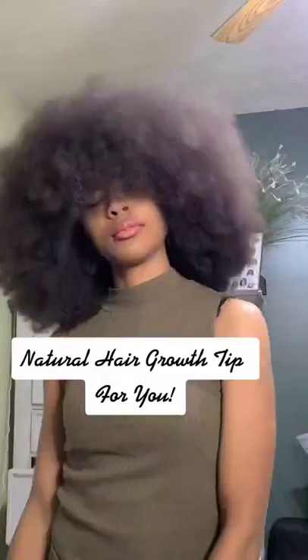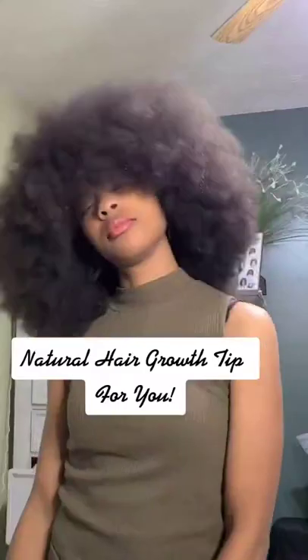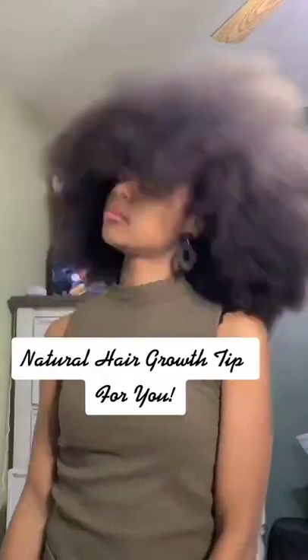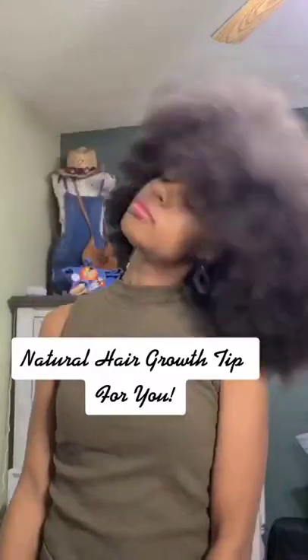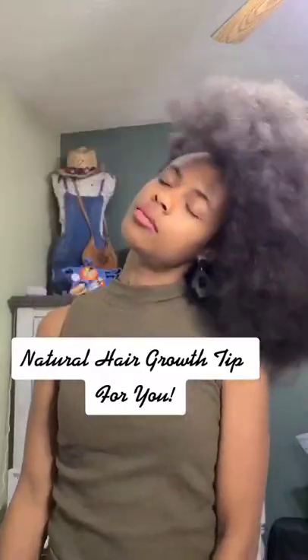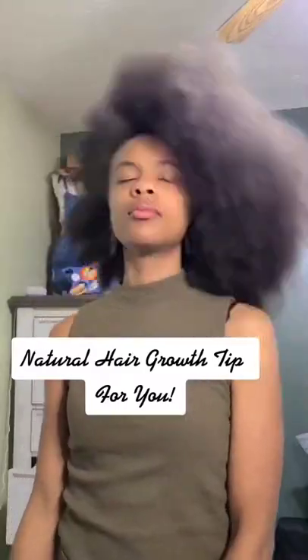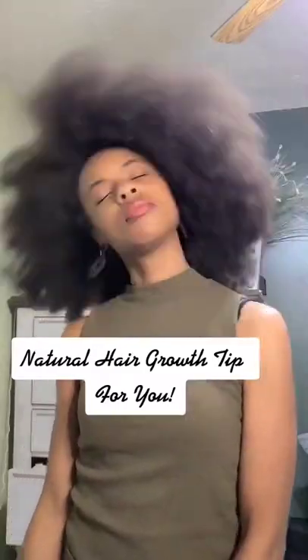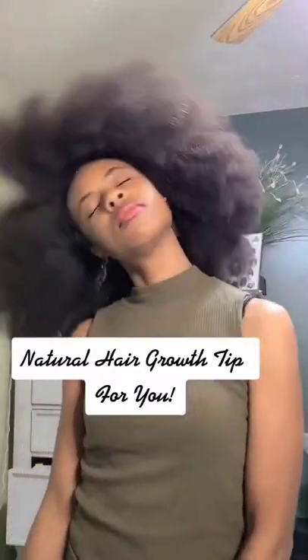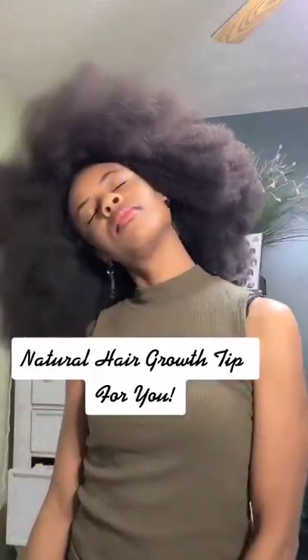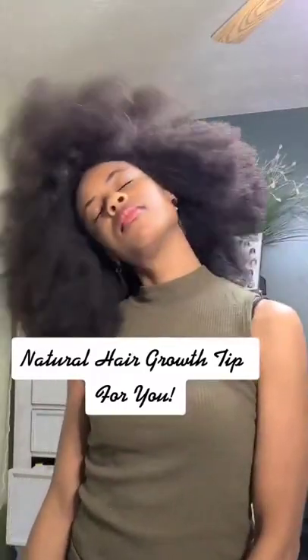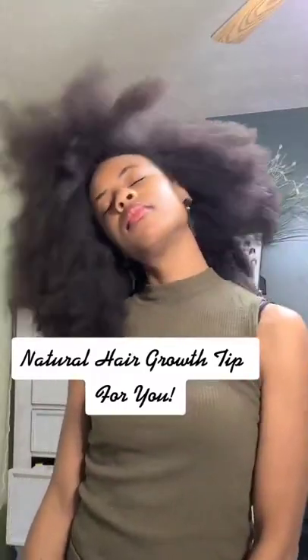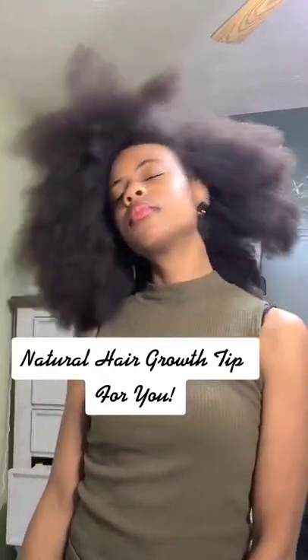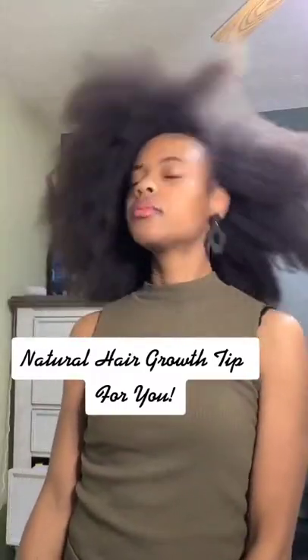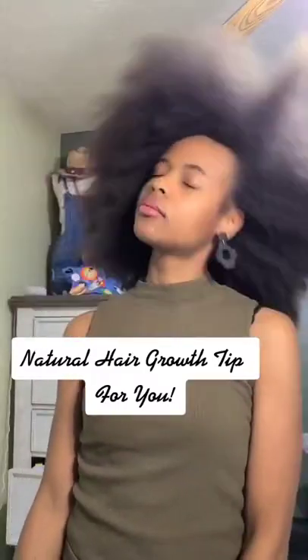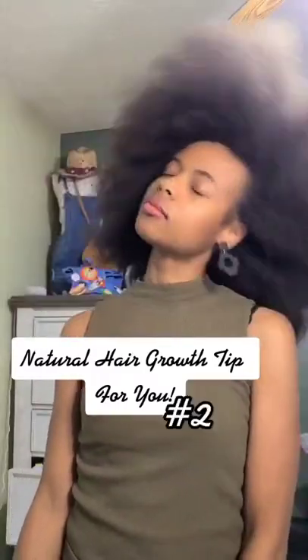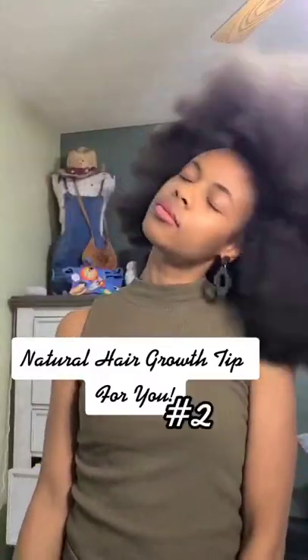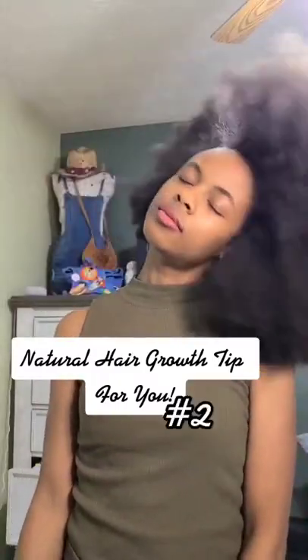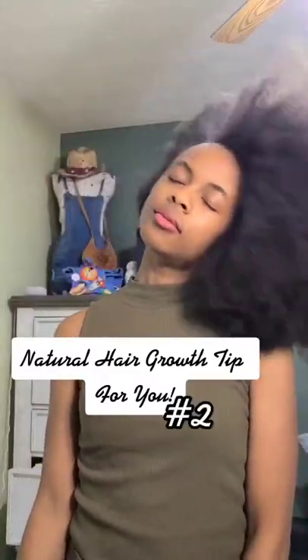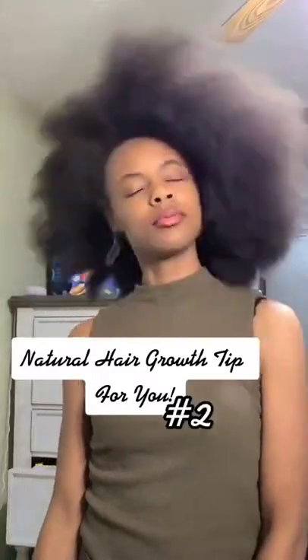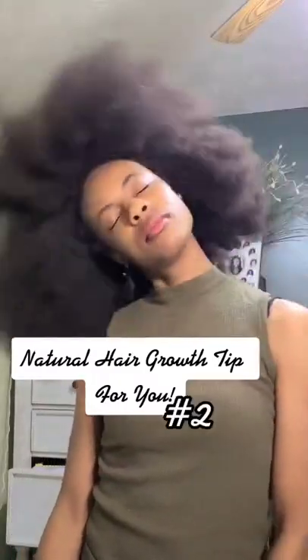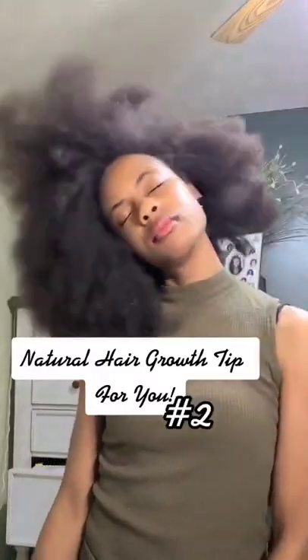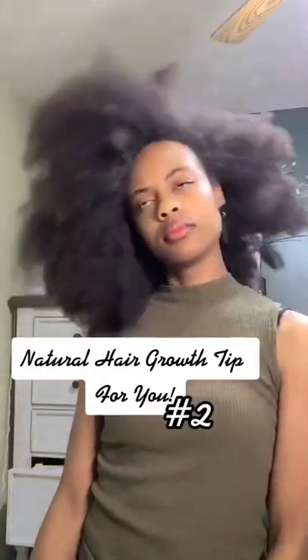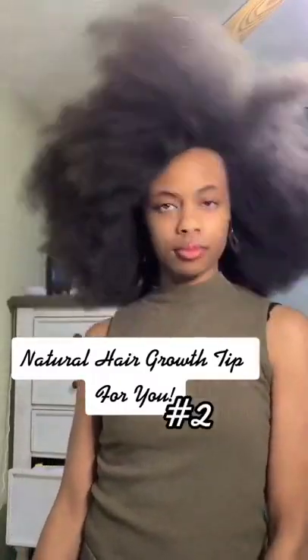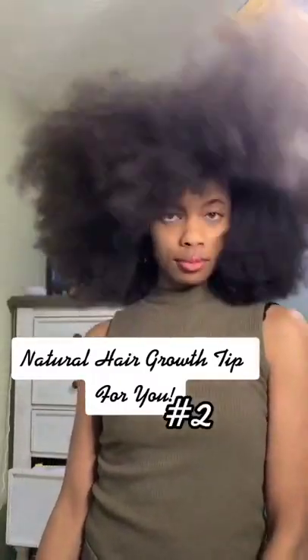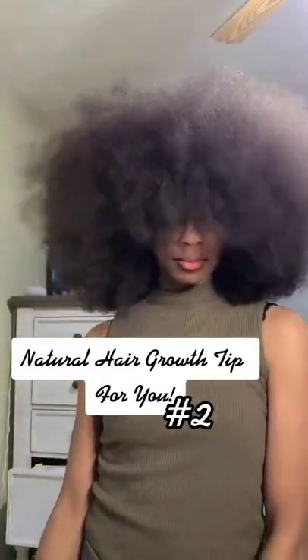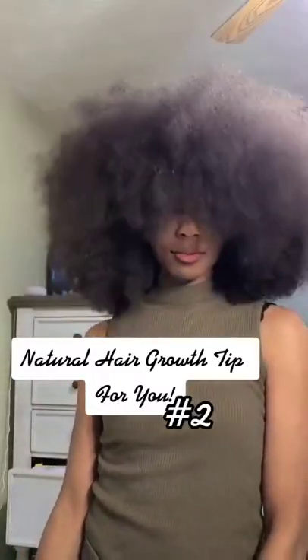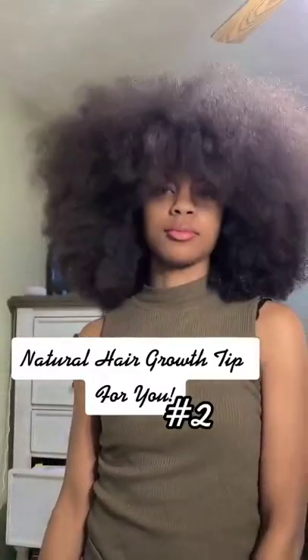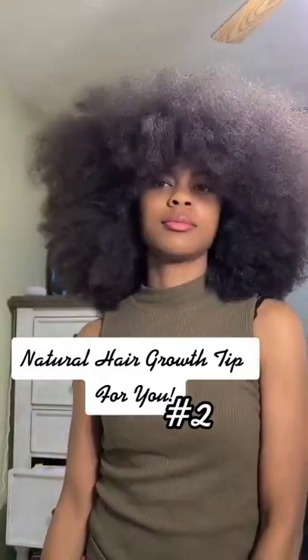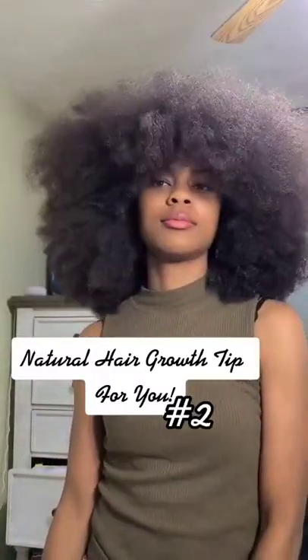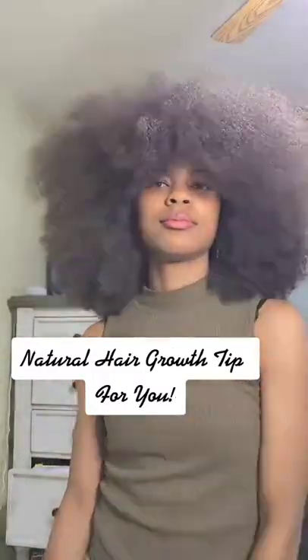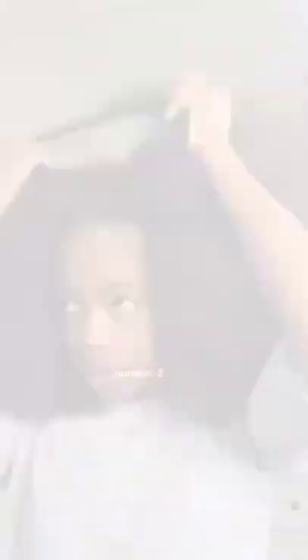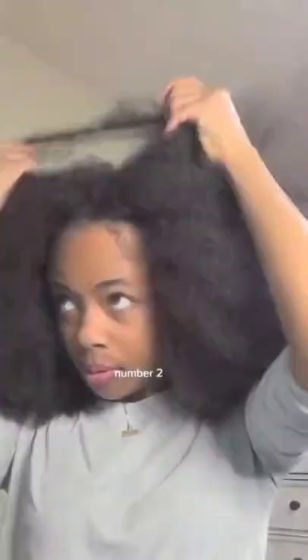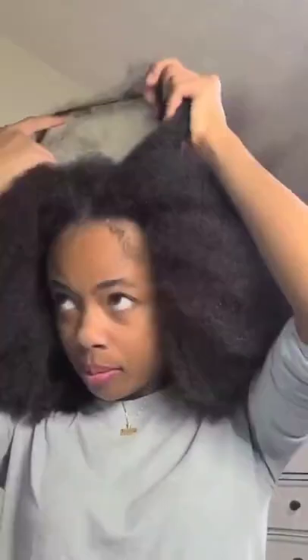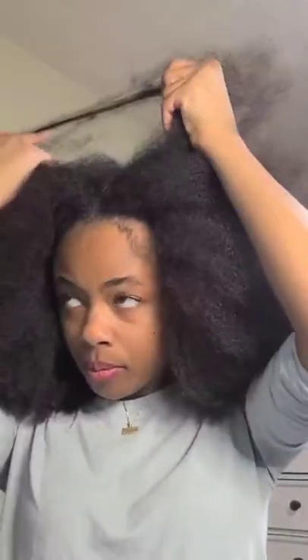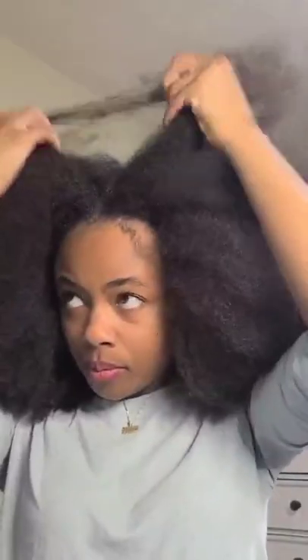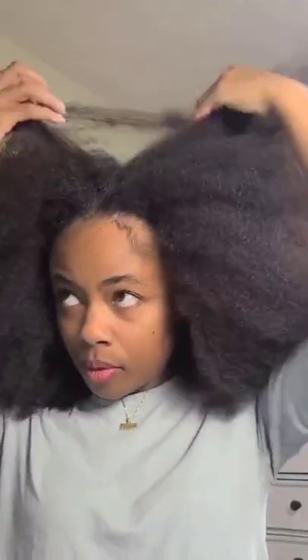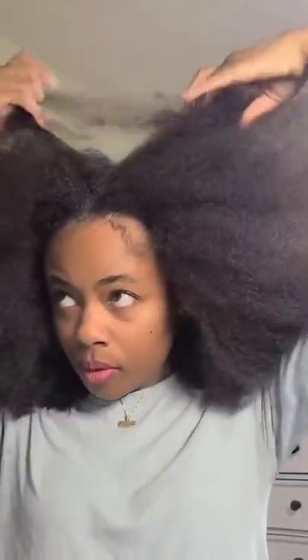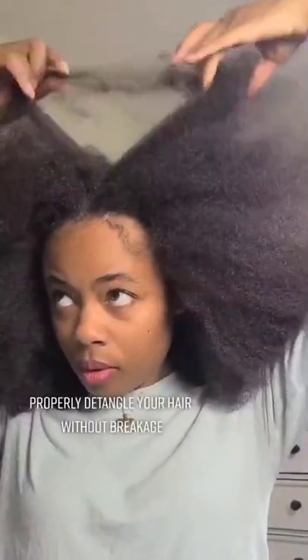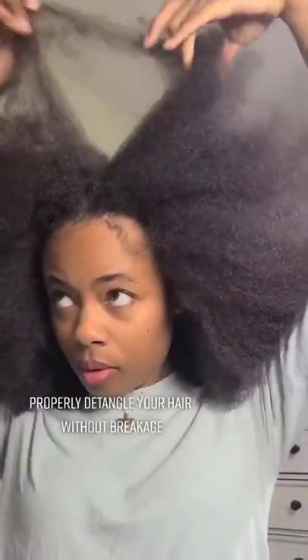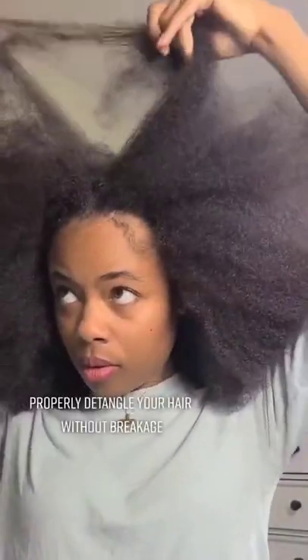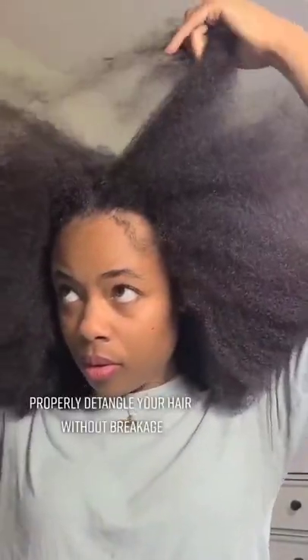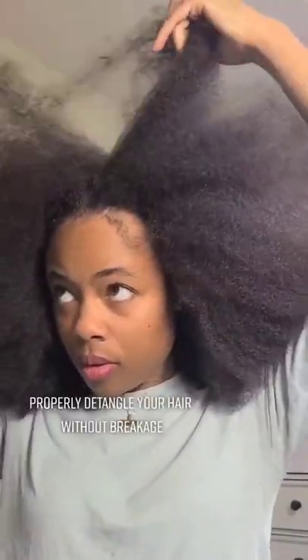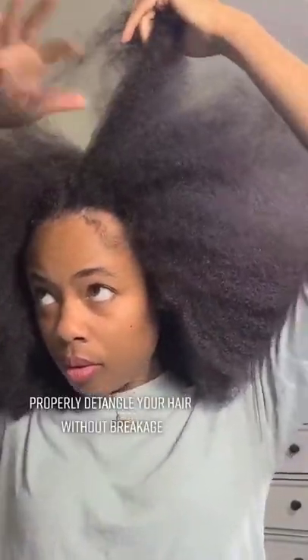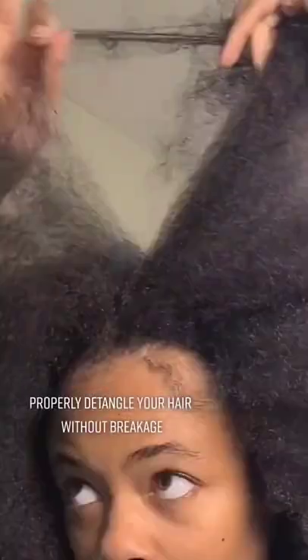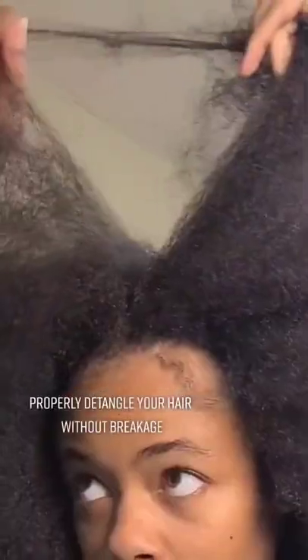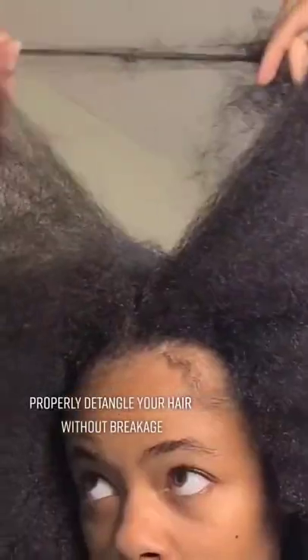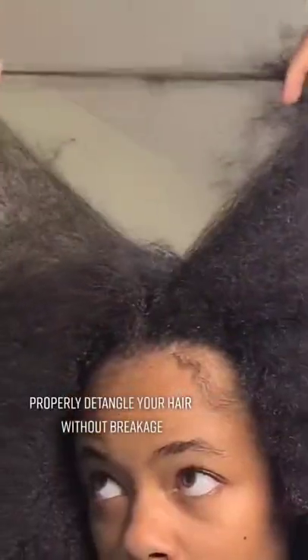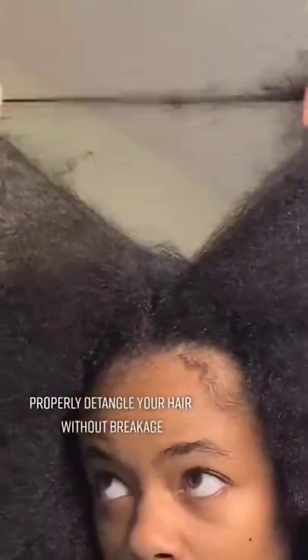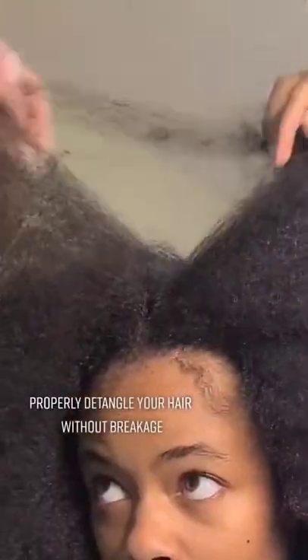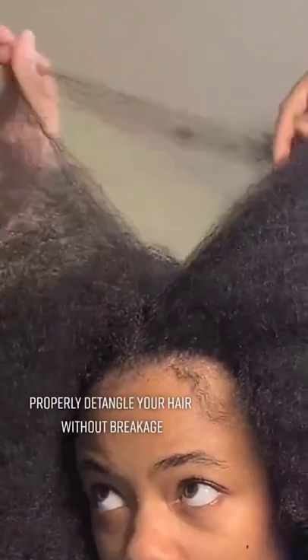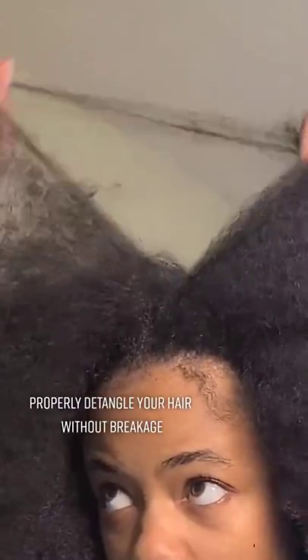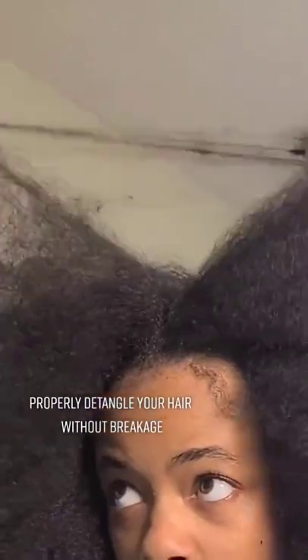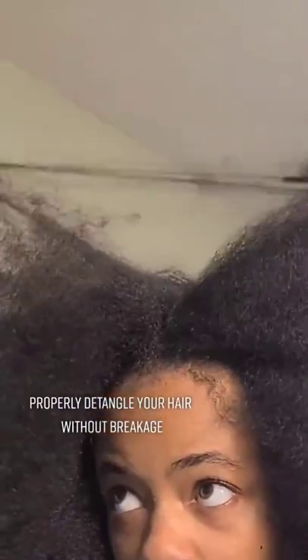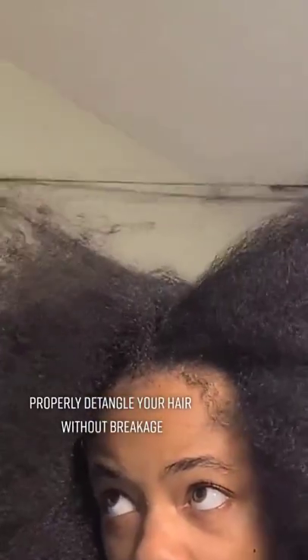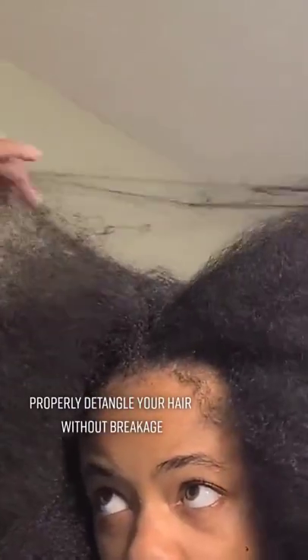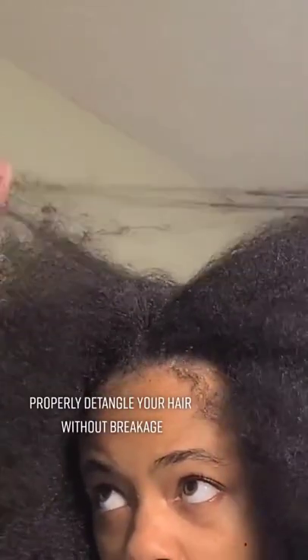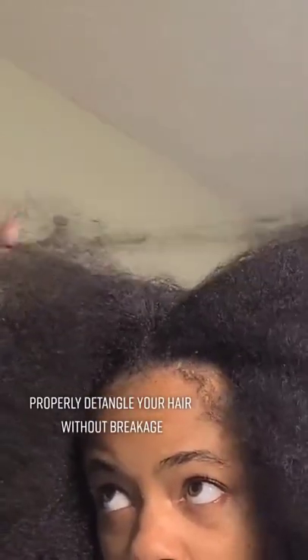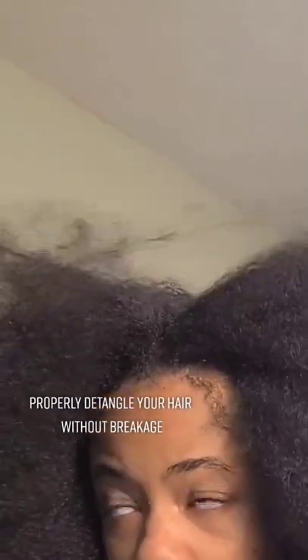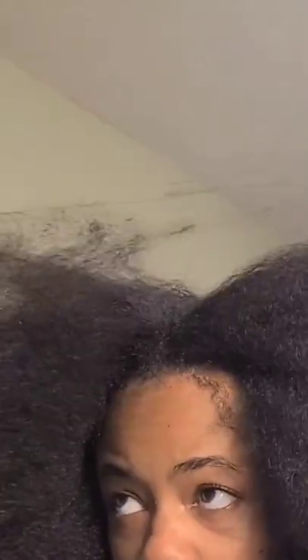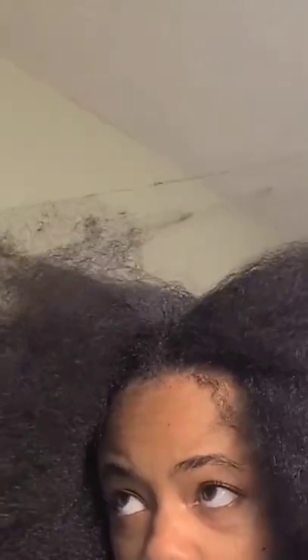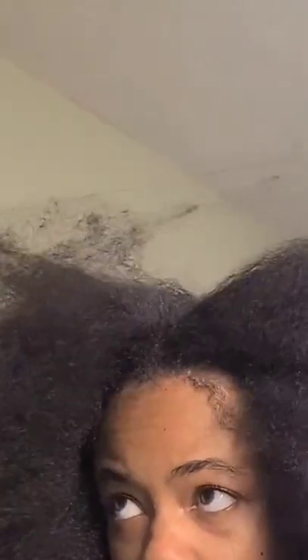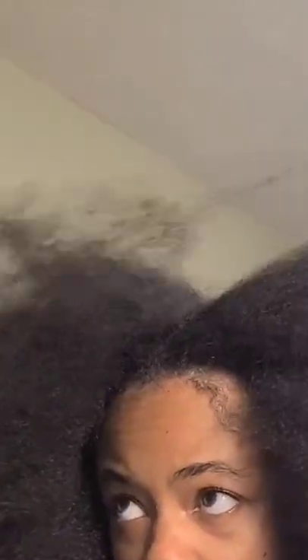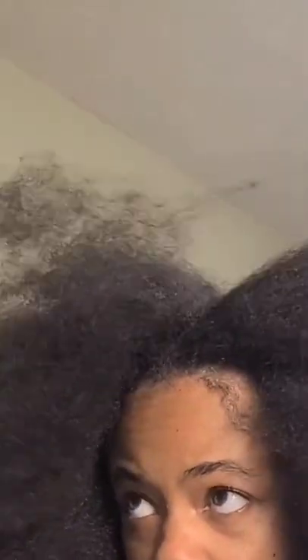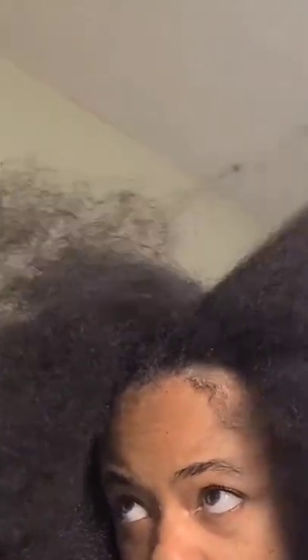Natural hair growth tip number two: properly detangle your hair without breakage.